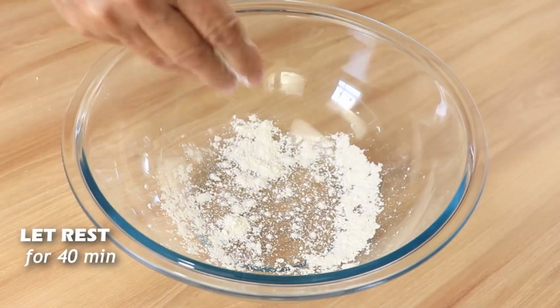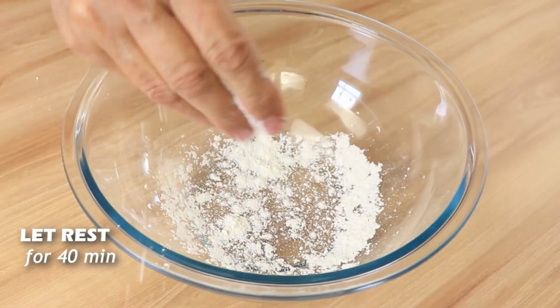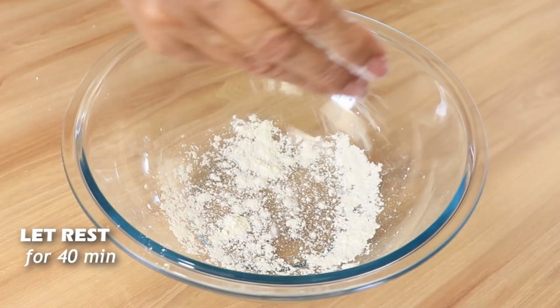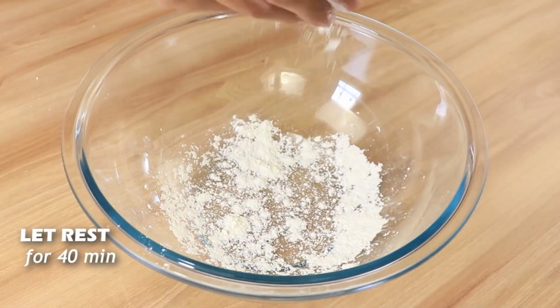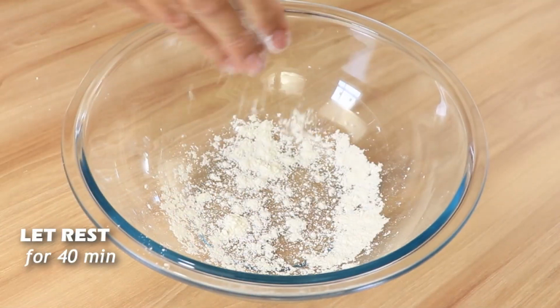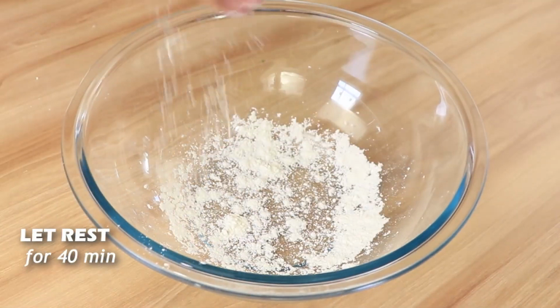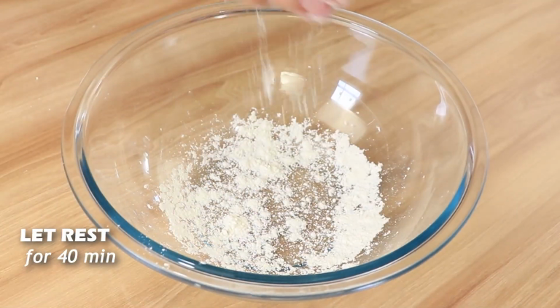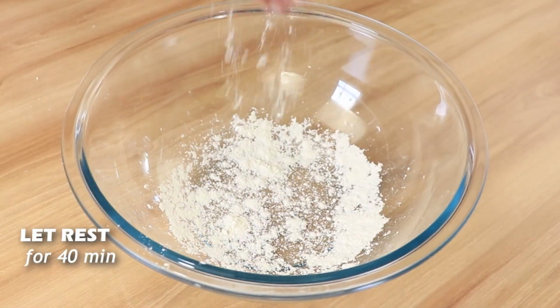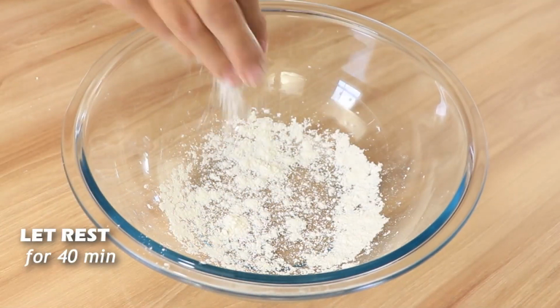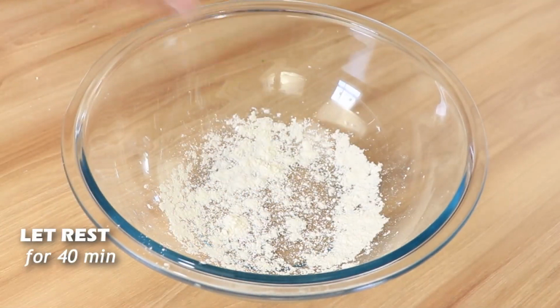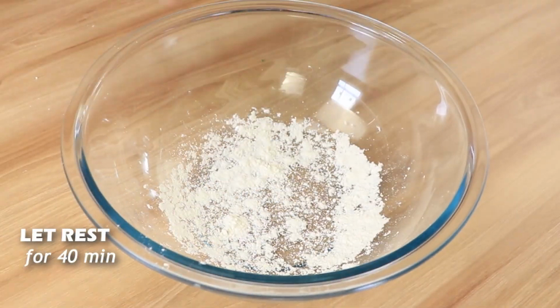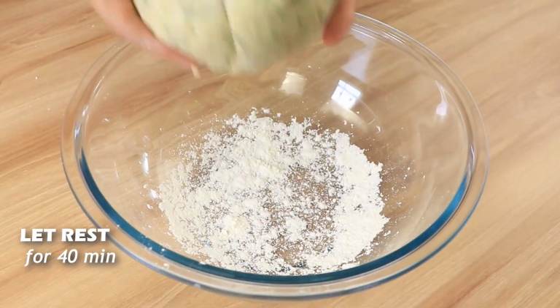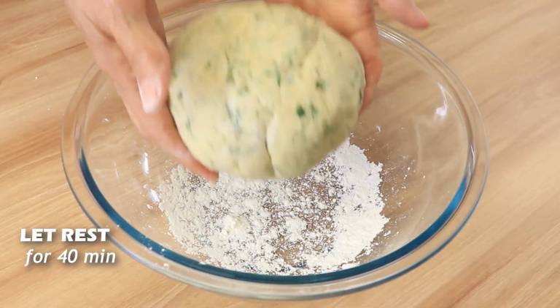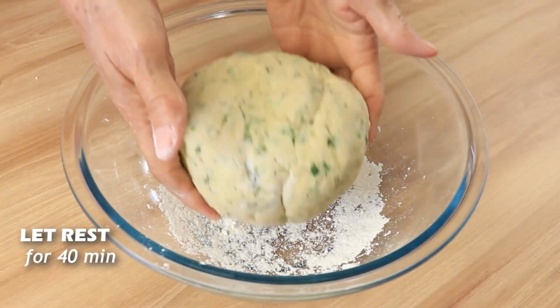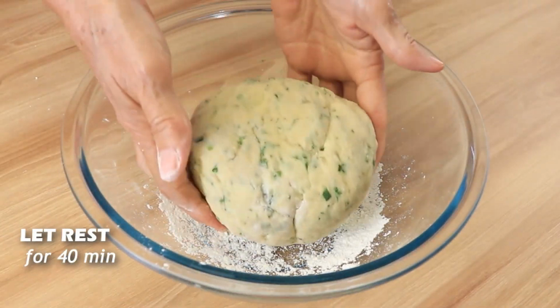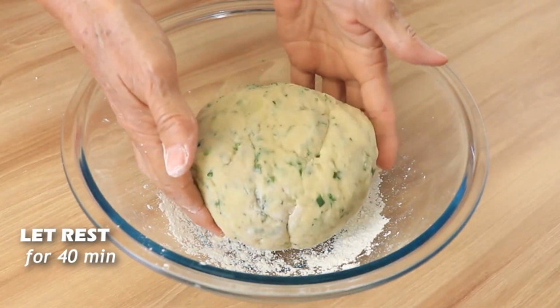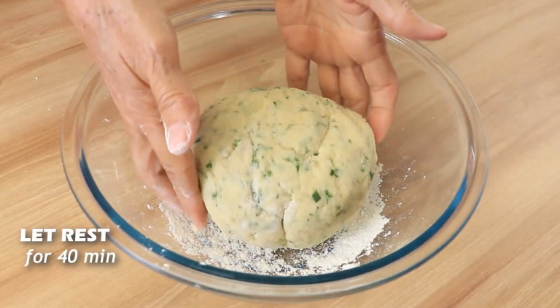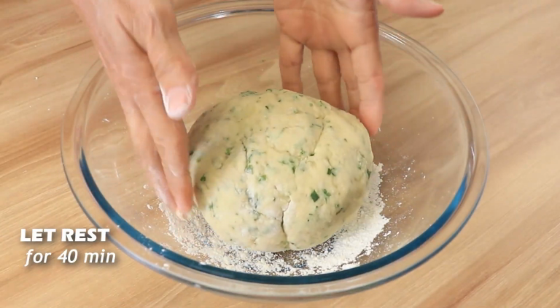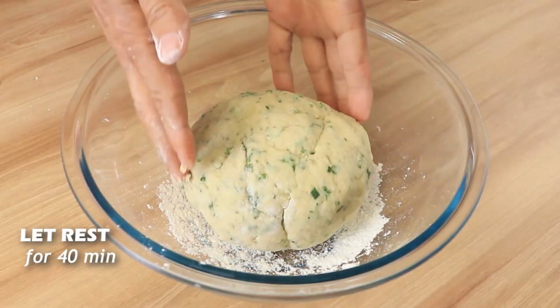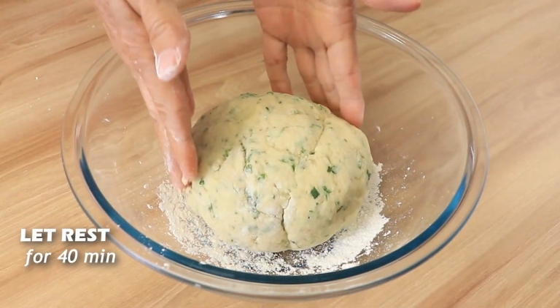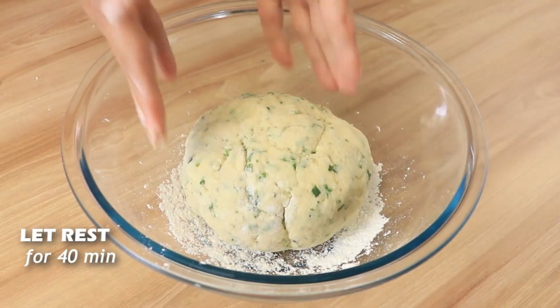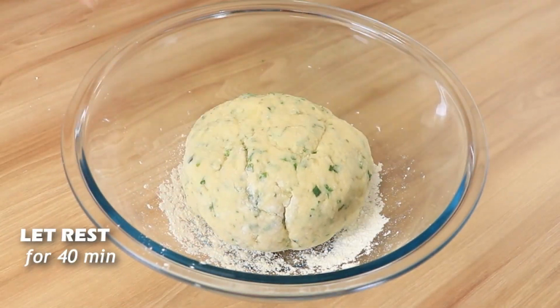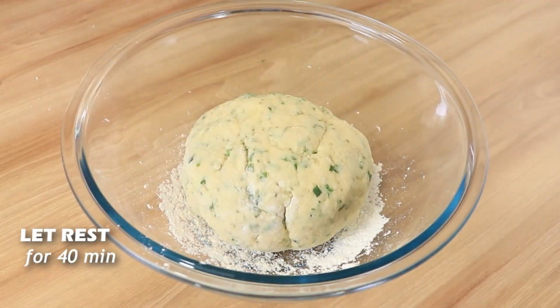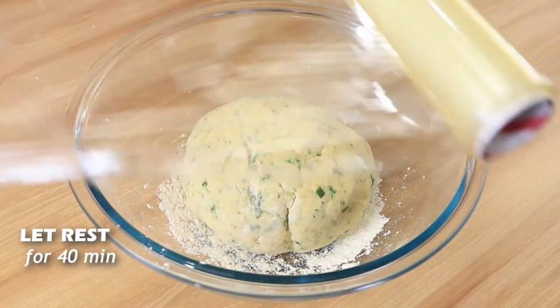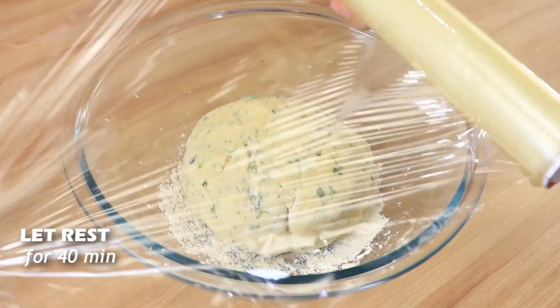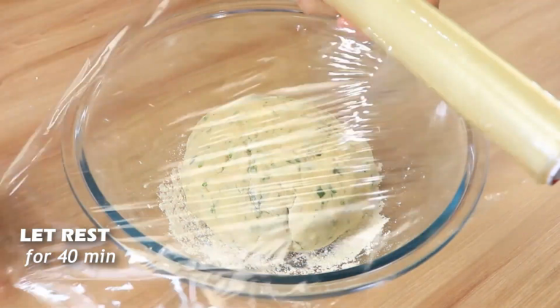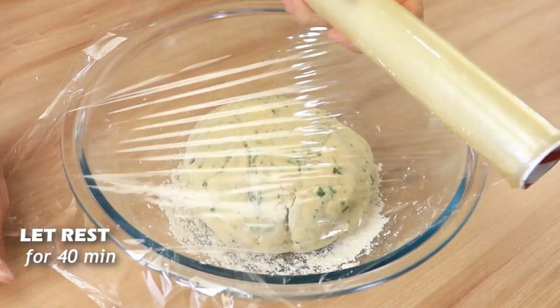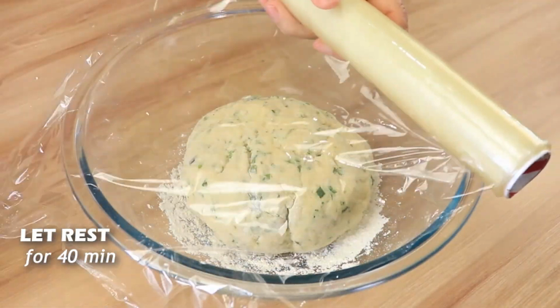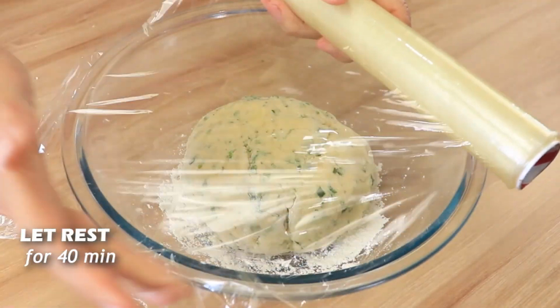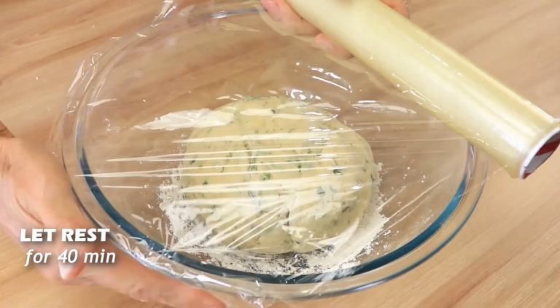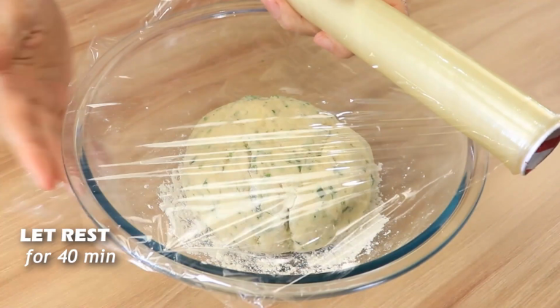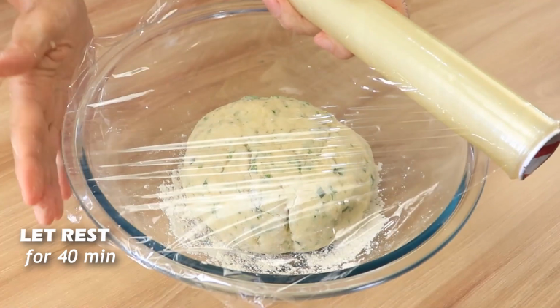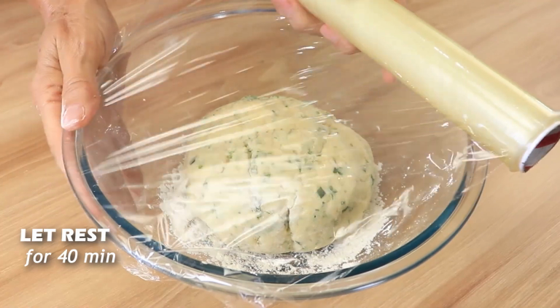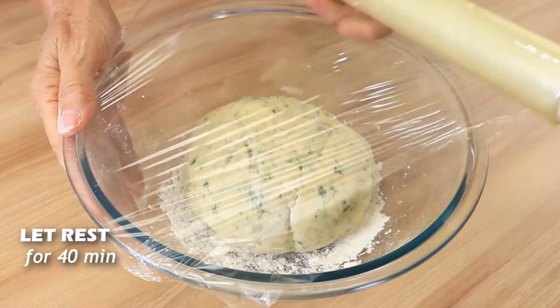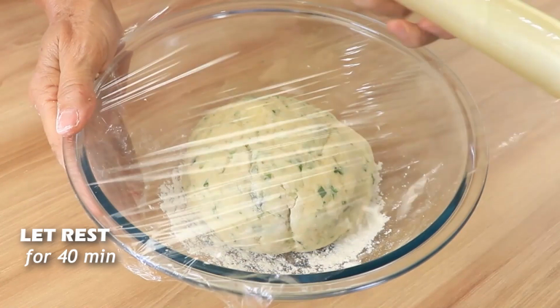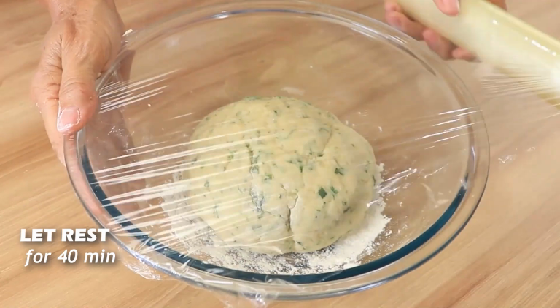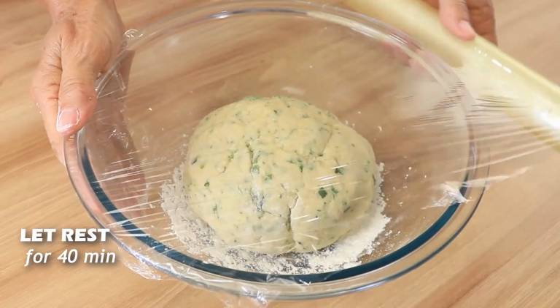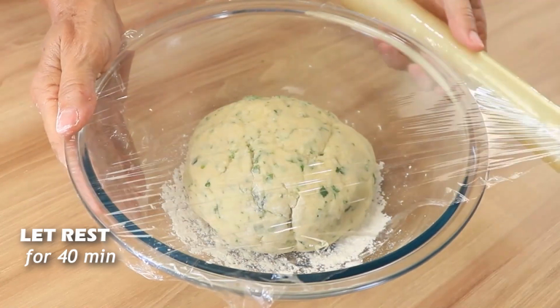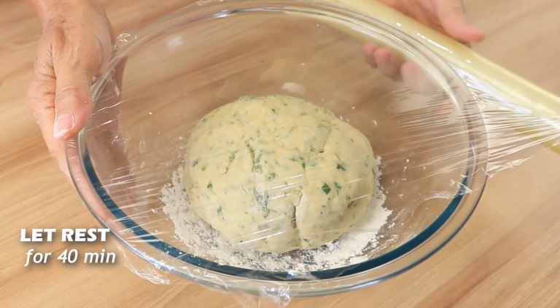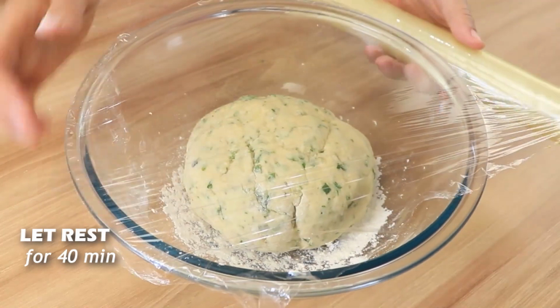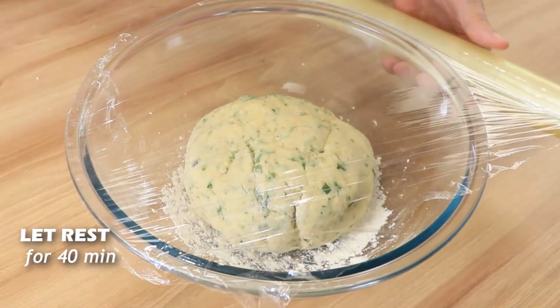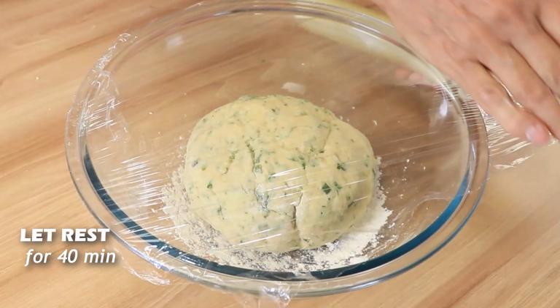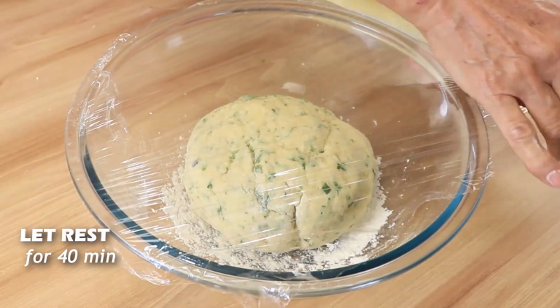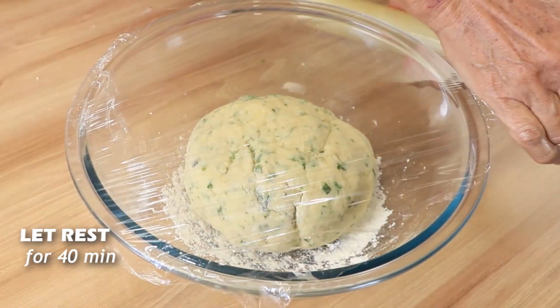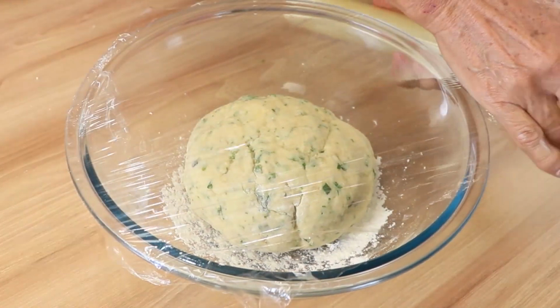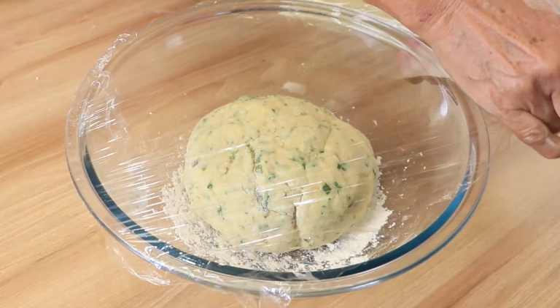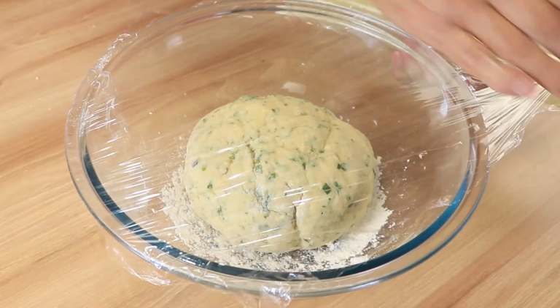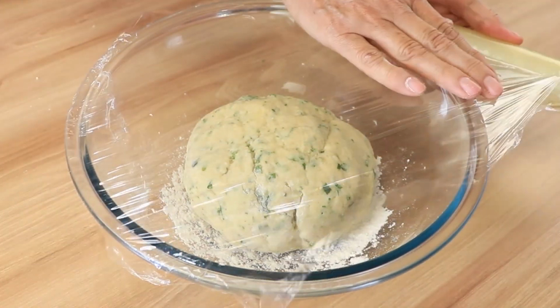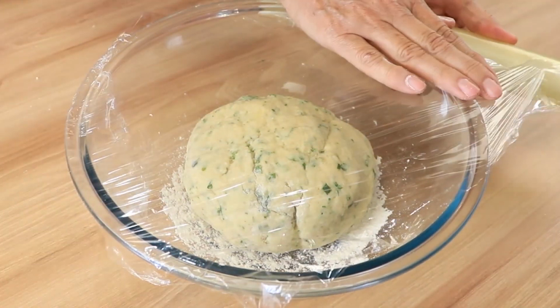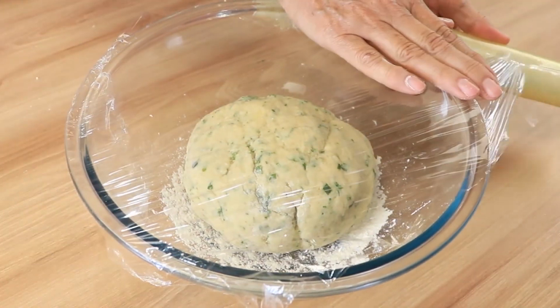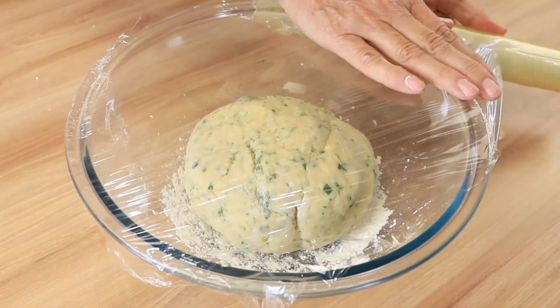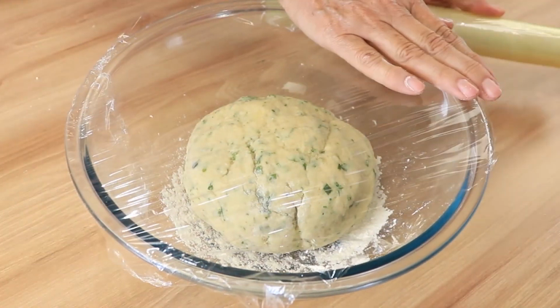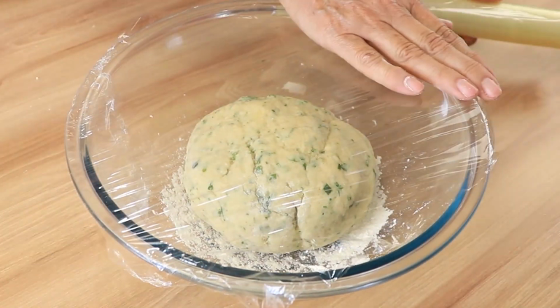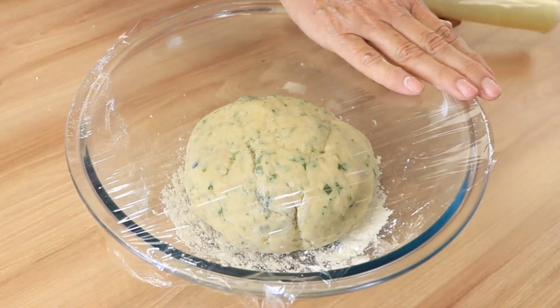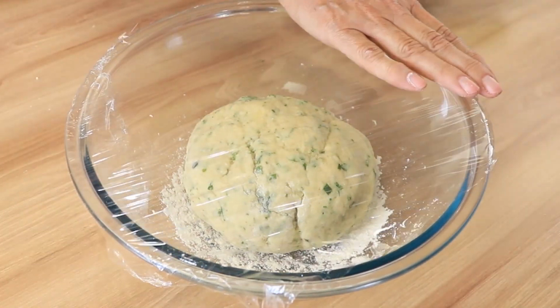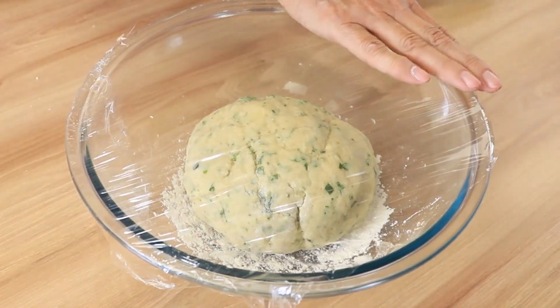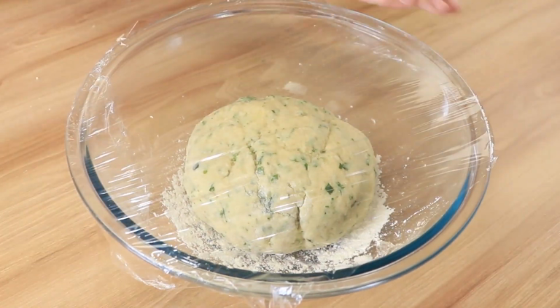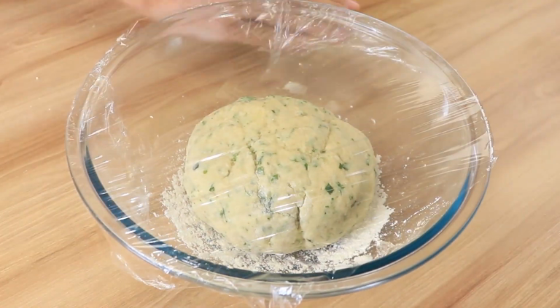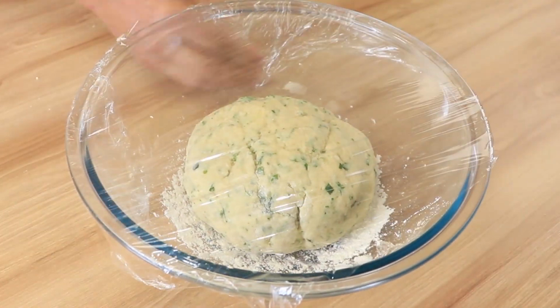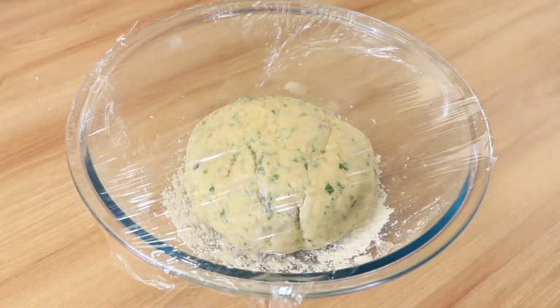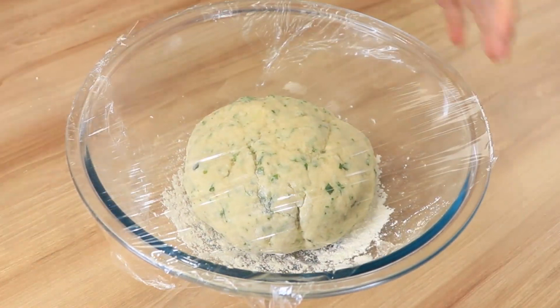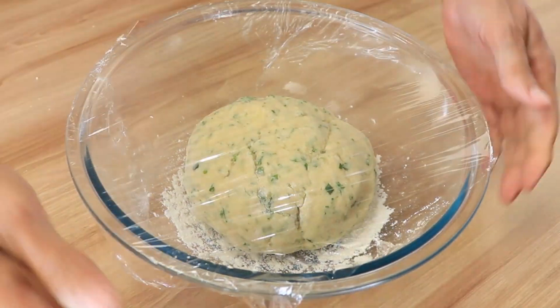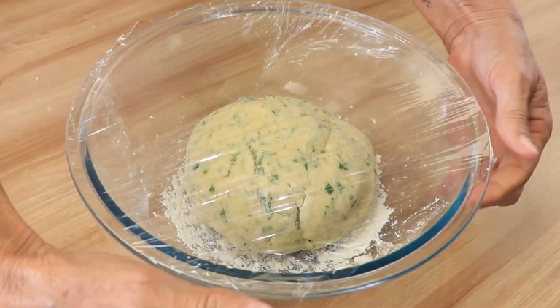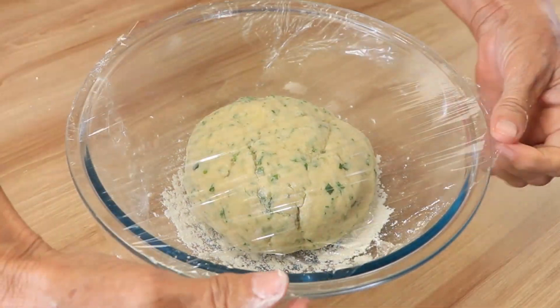In another bowl, add a little bit of flour, then put your dough in and cover it with plastic wrap to let it rest.